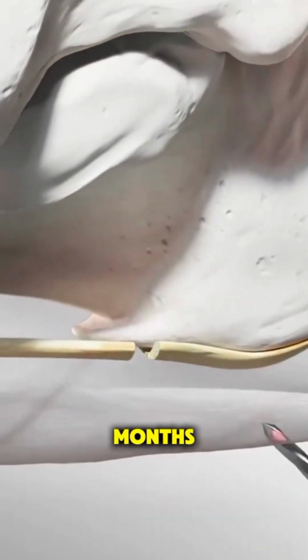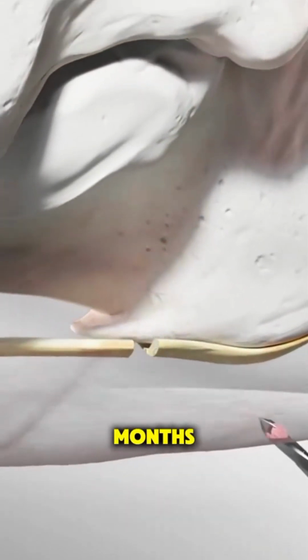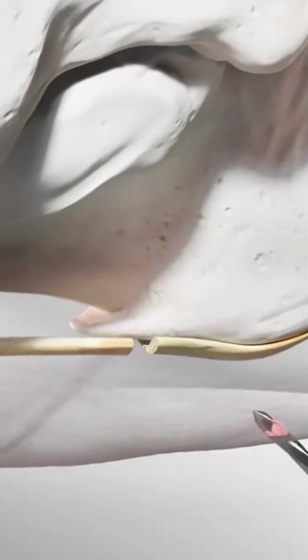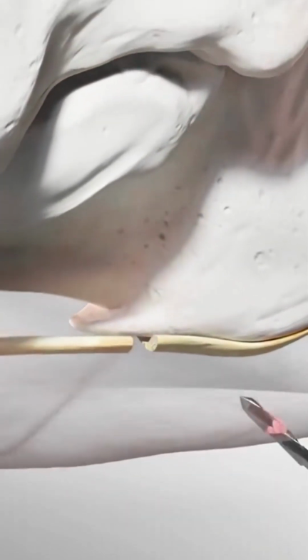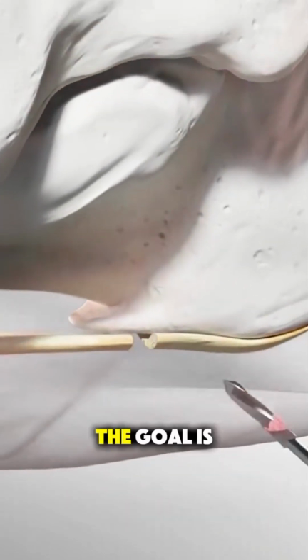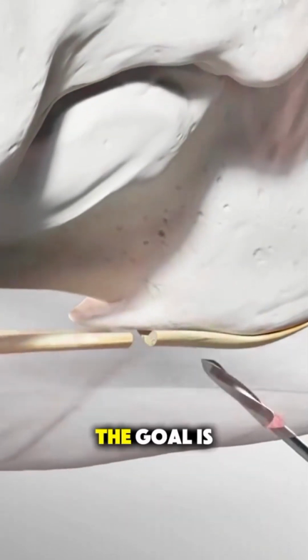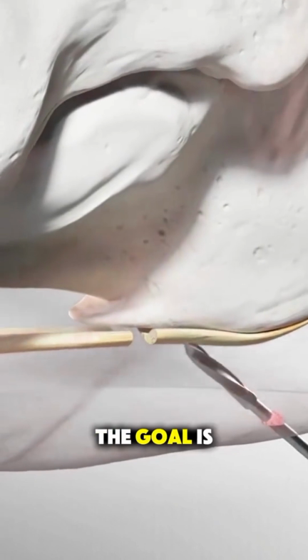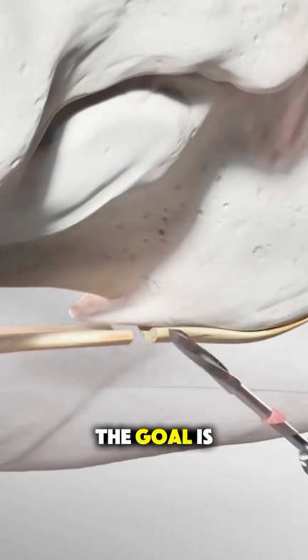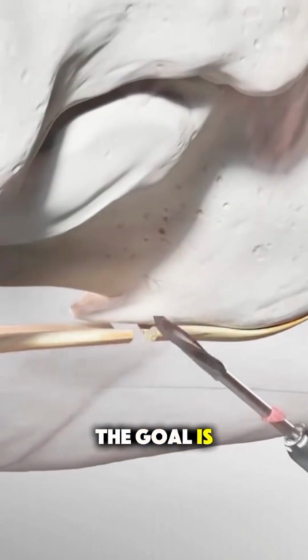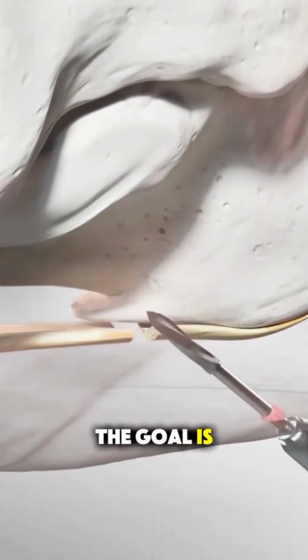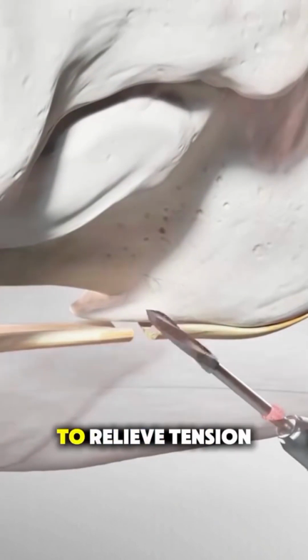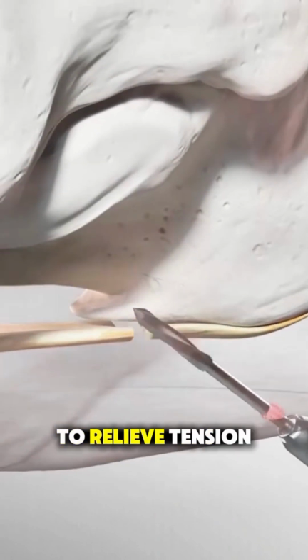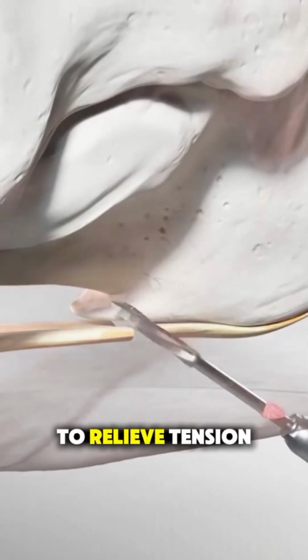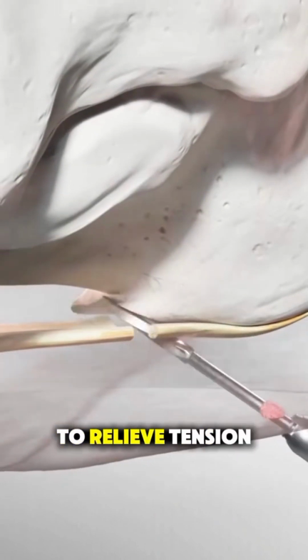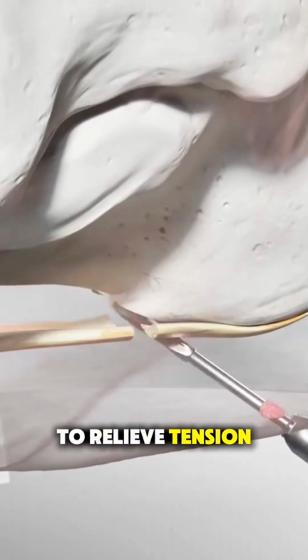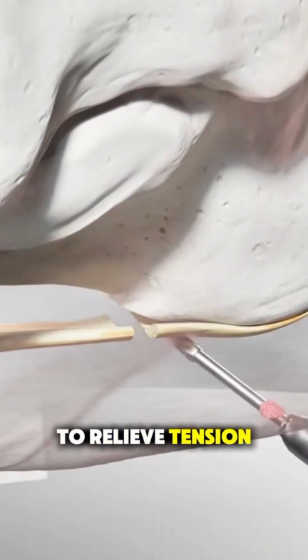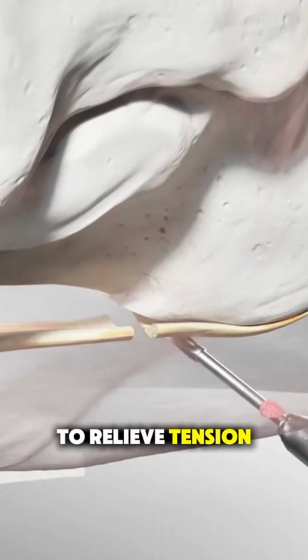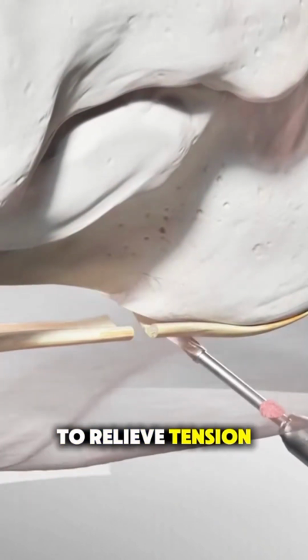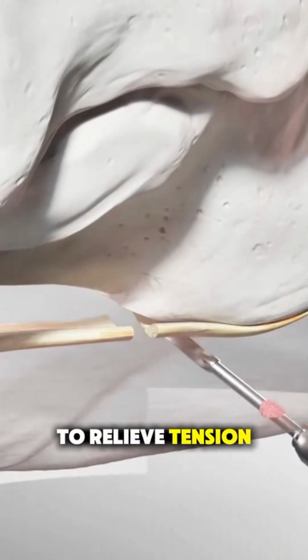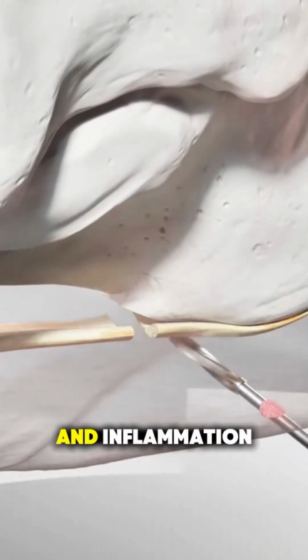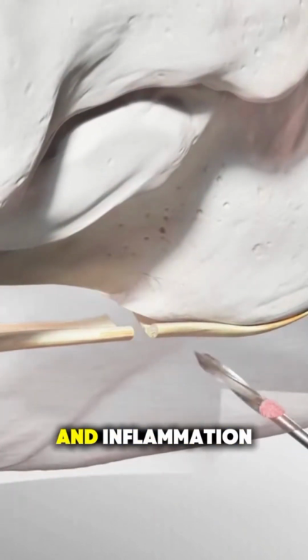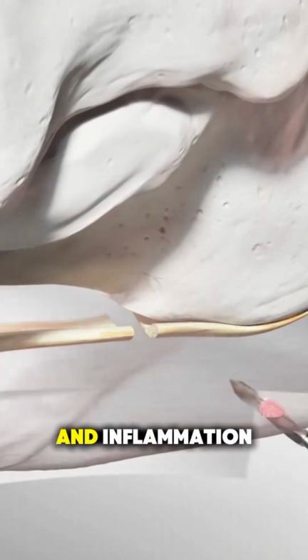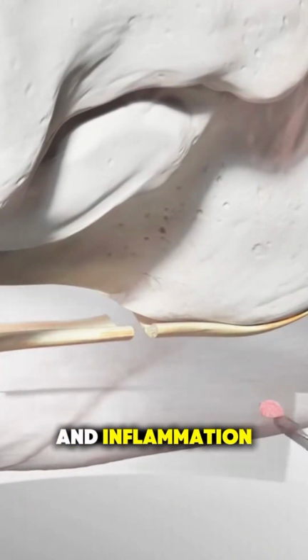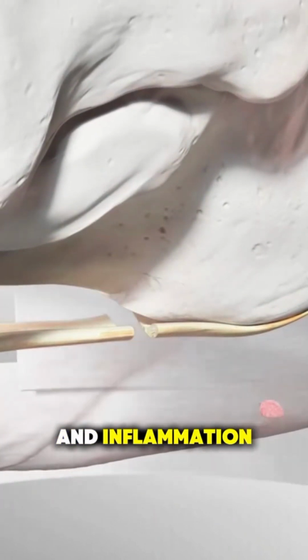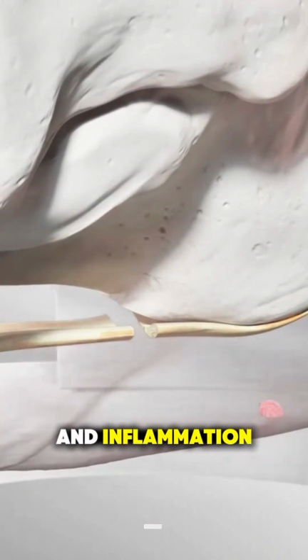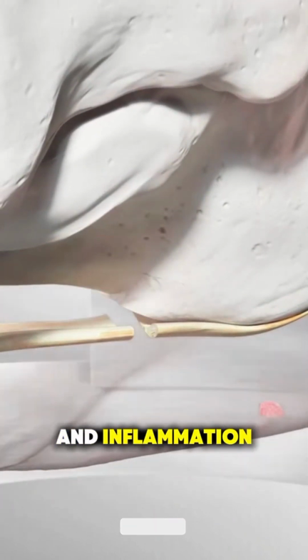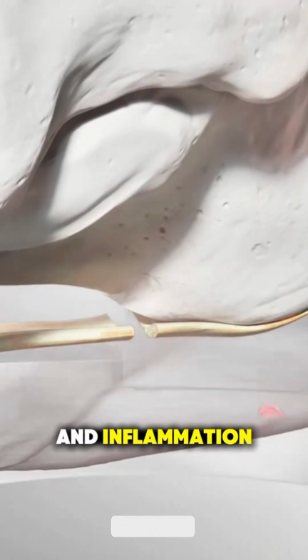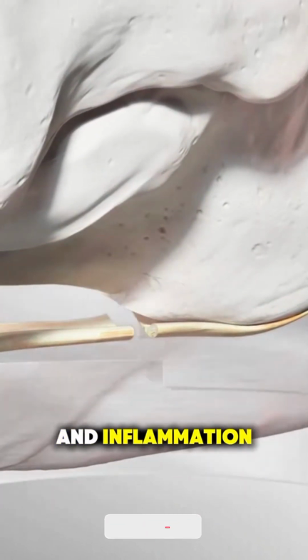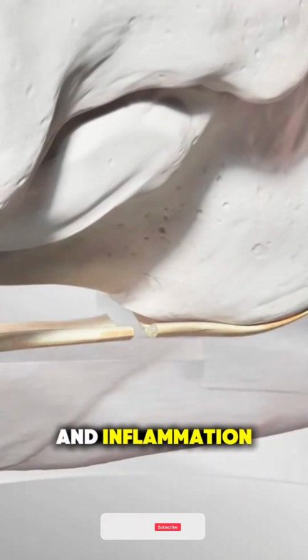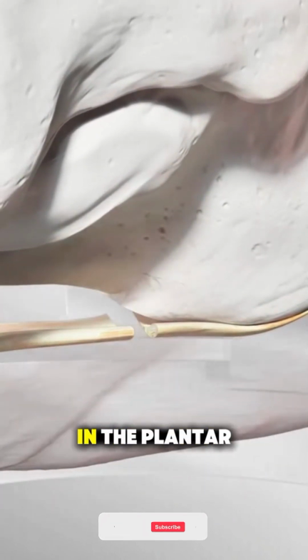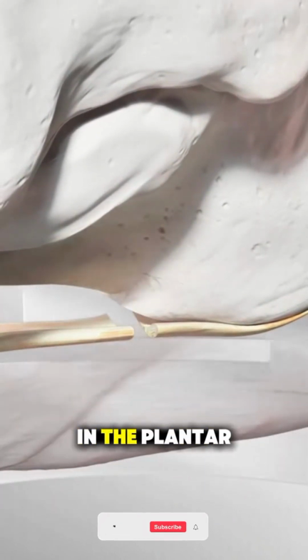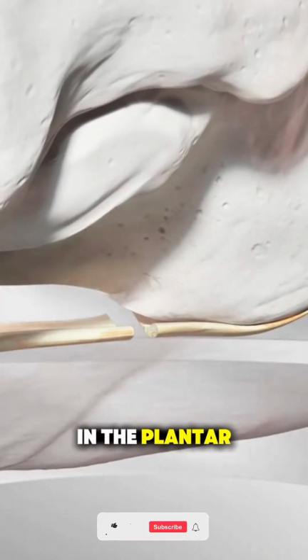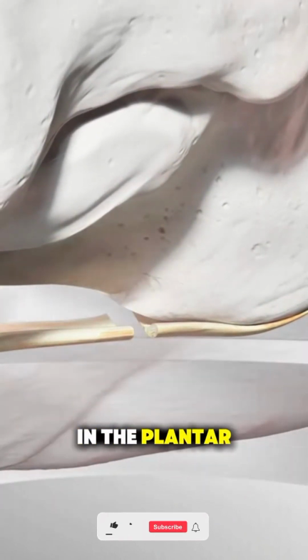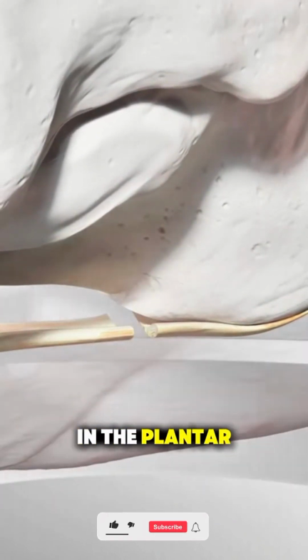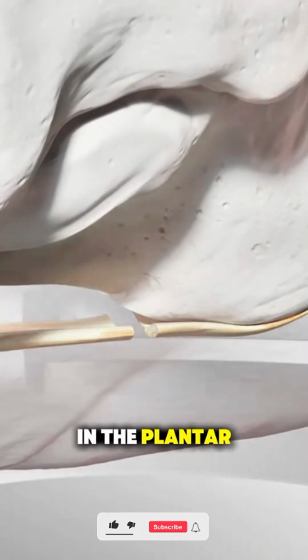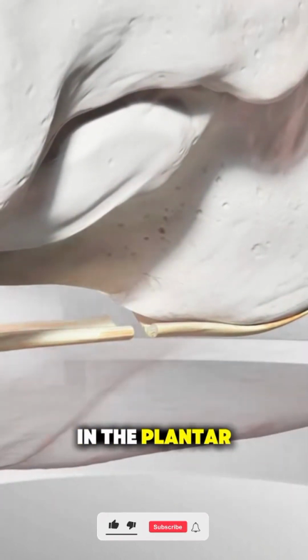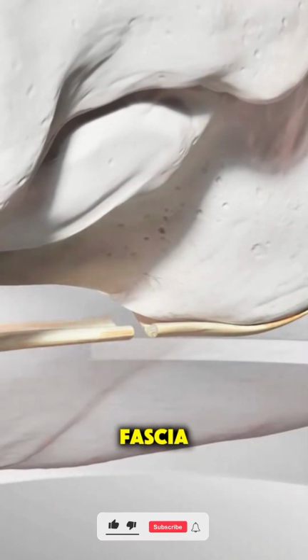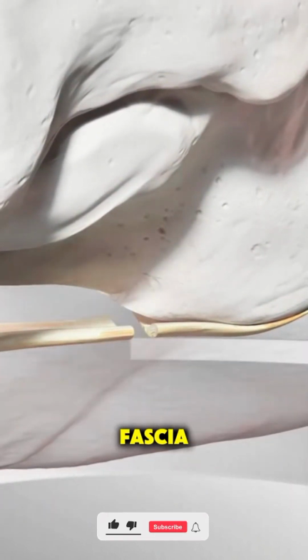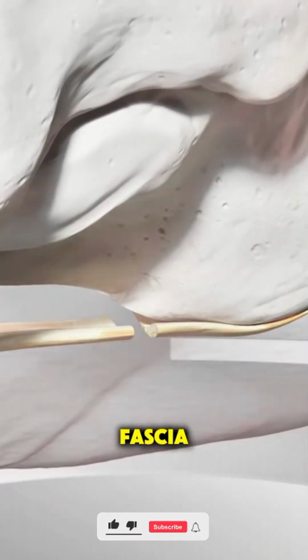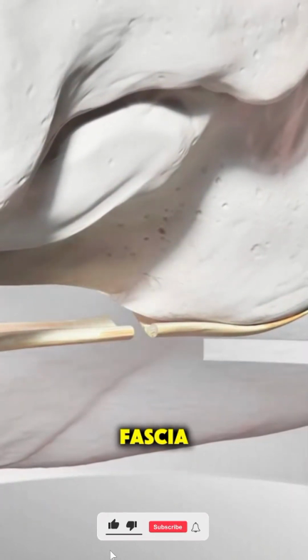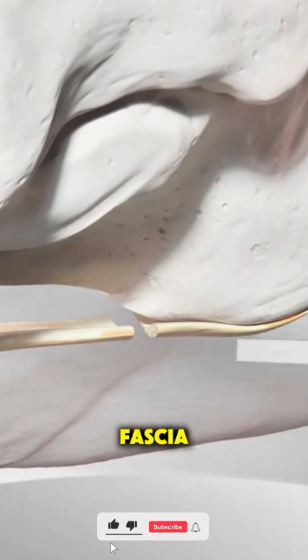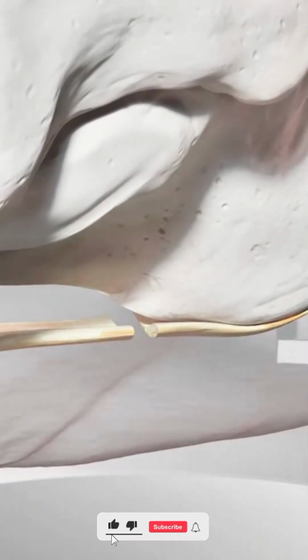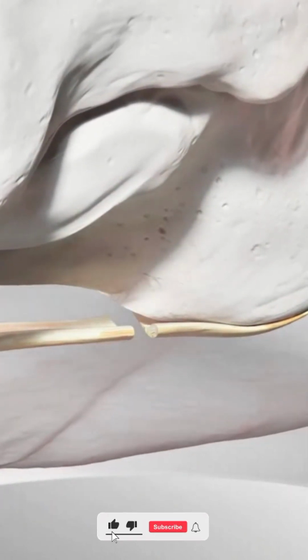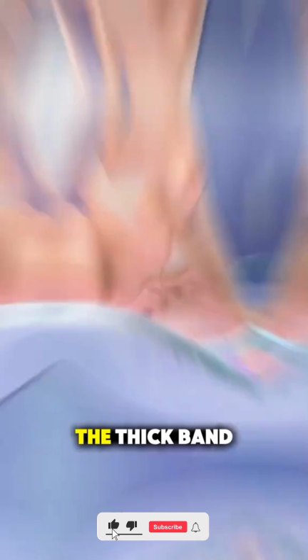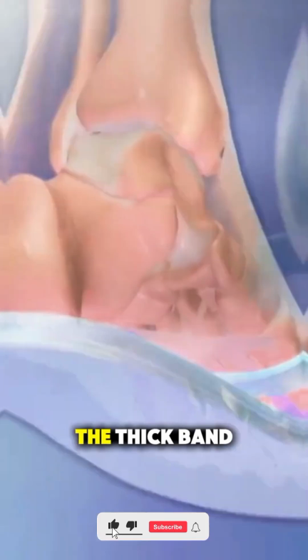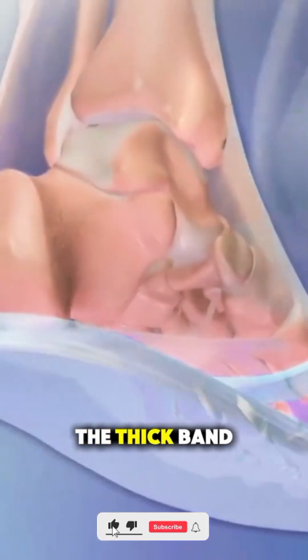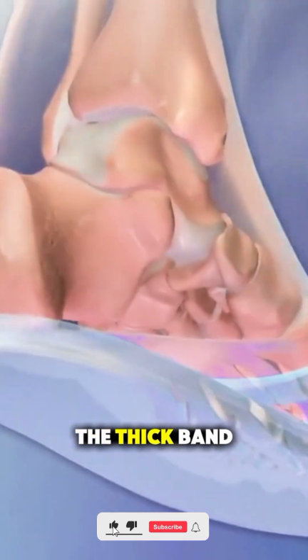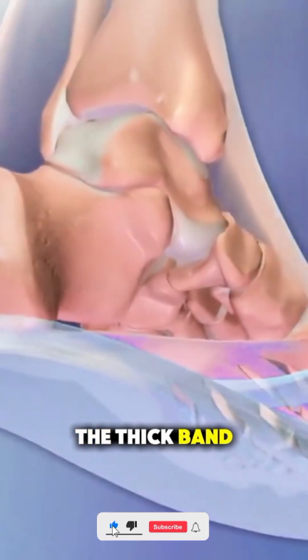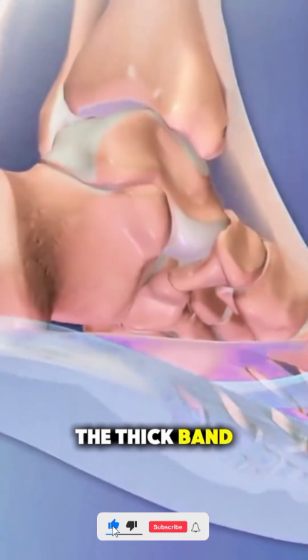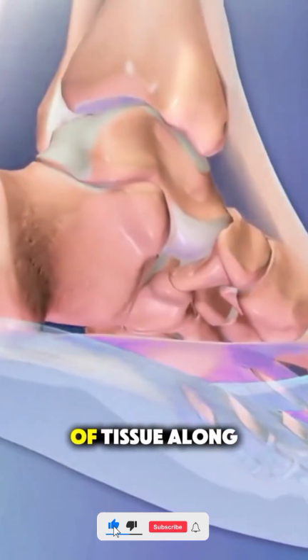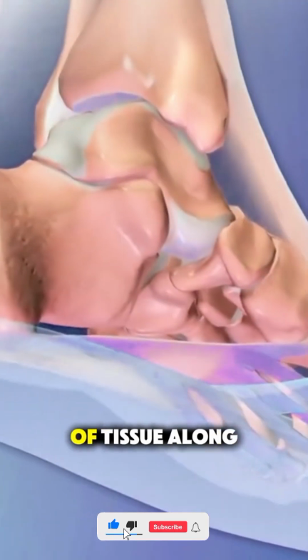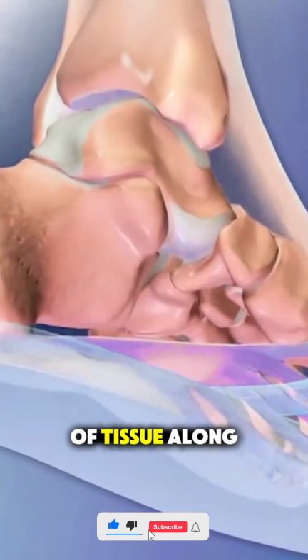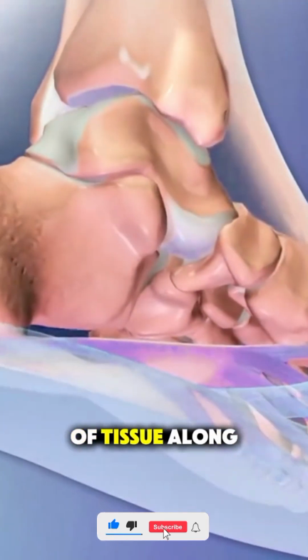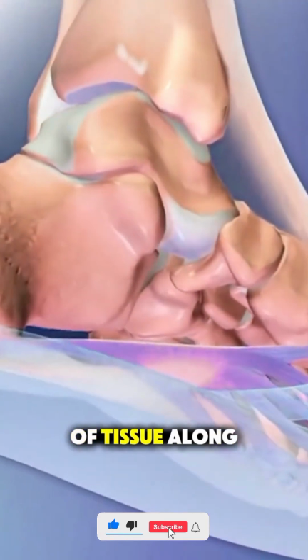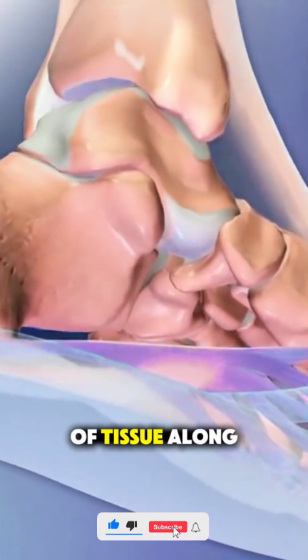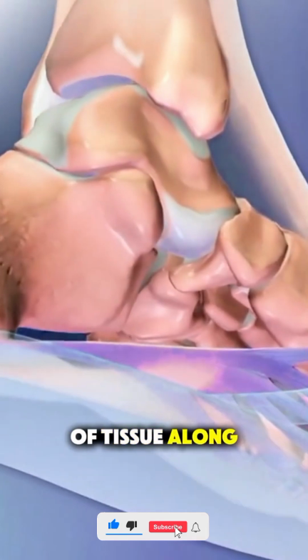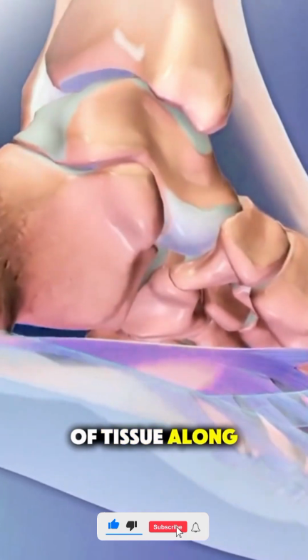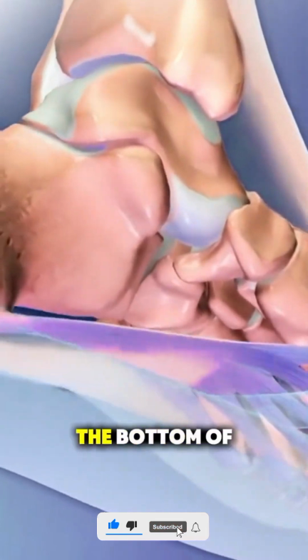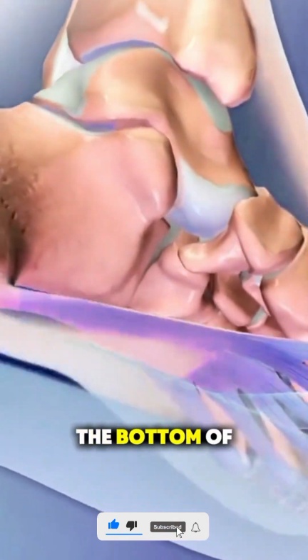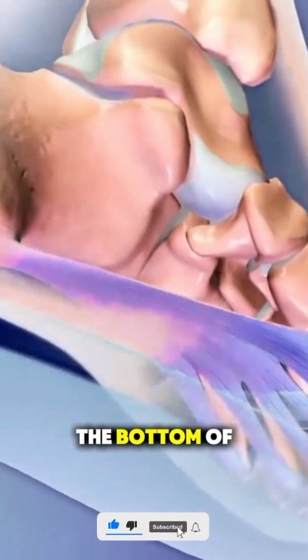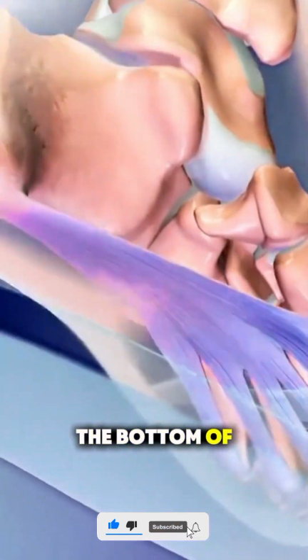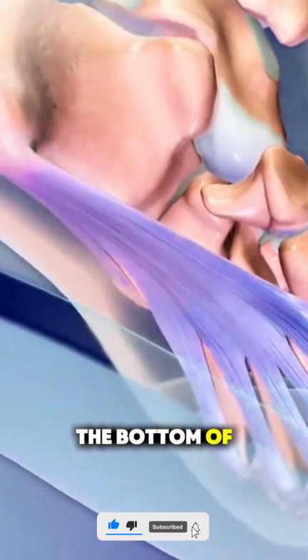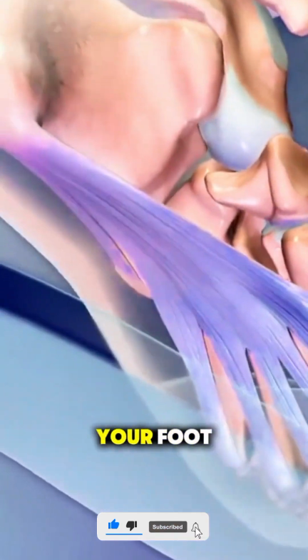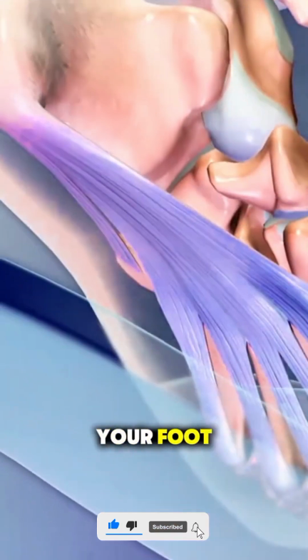The goal is to relieve tension and inflammation in the plantar fascia, the thick band of tissue along the bottom of your foot.